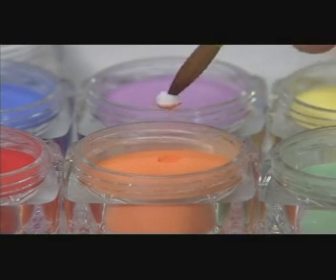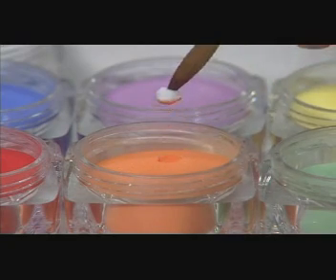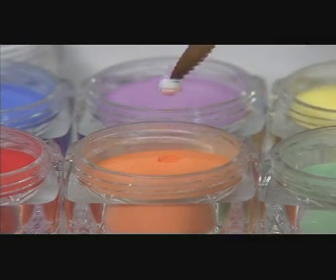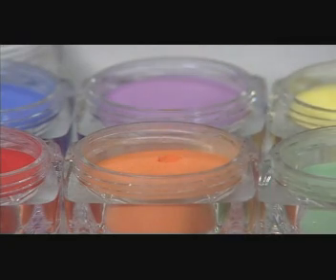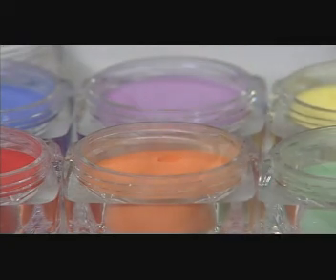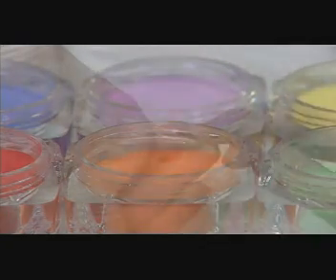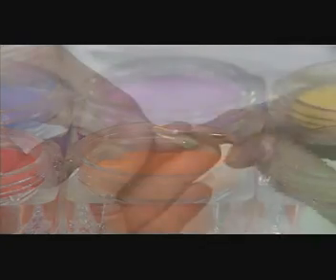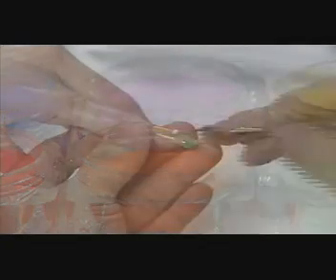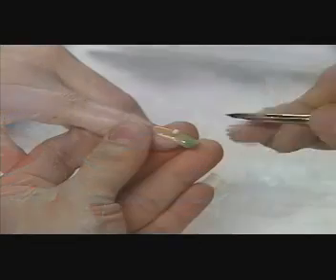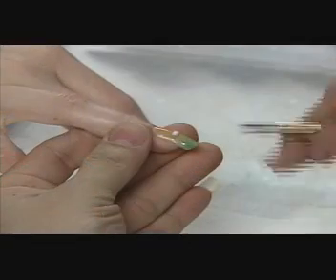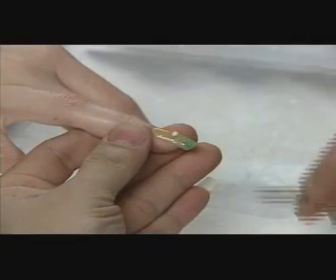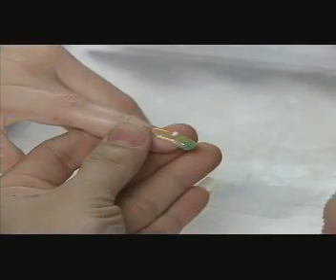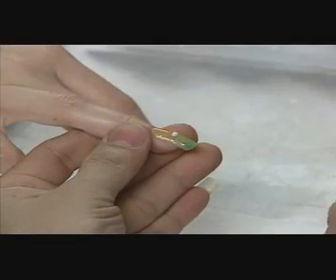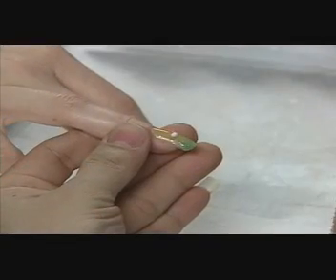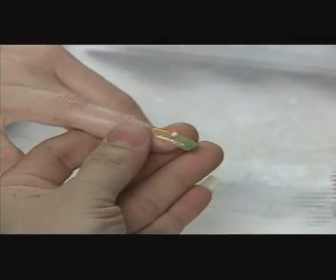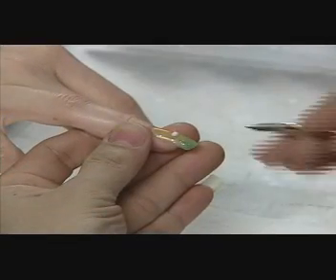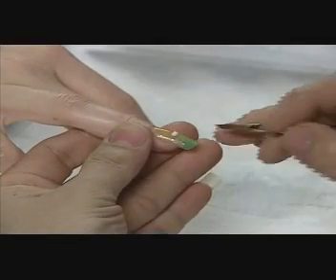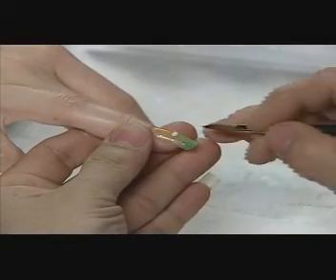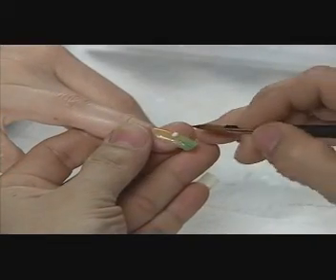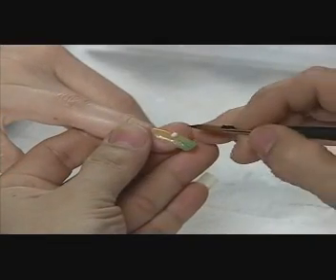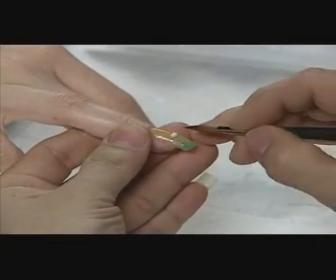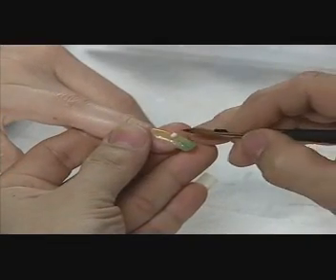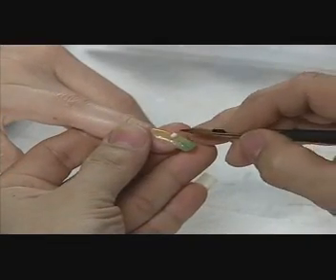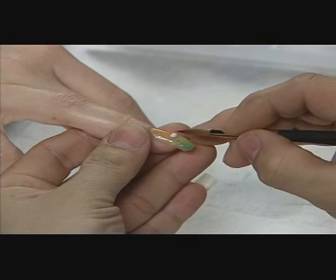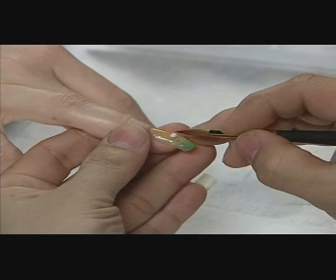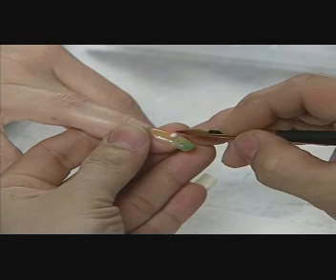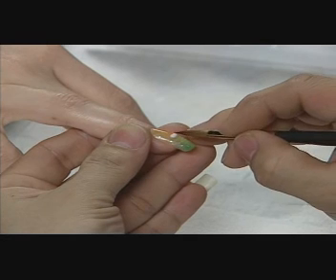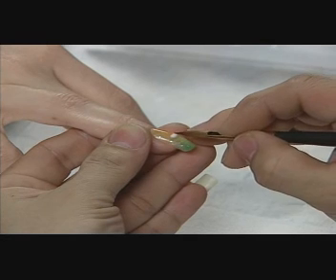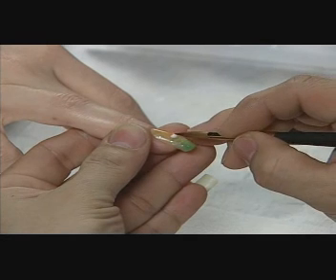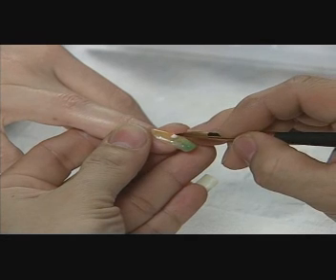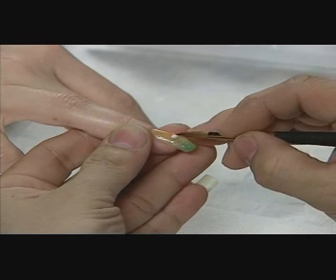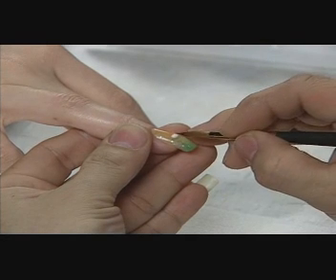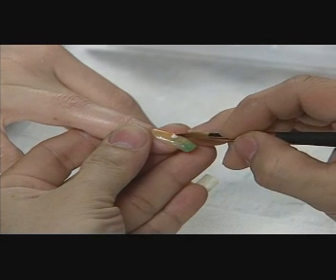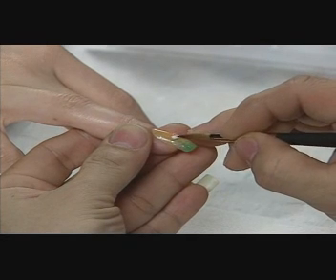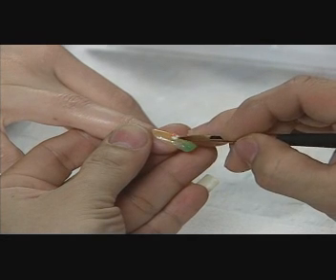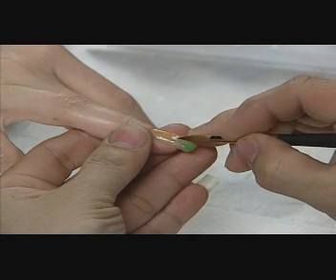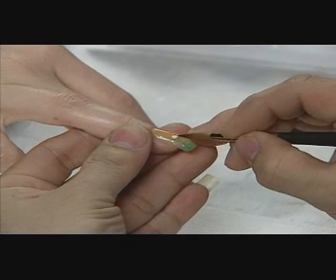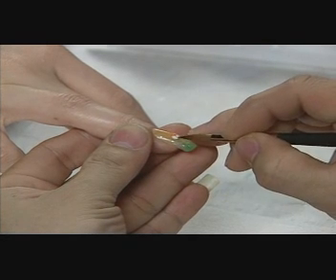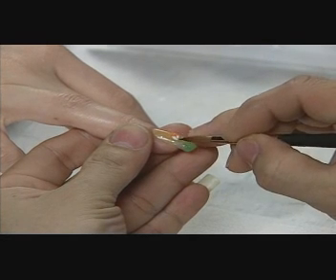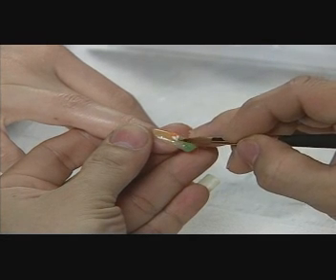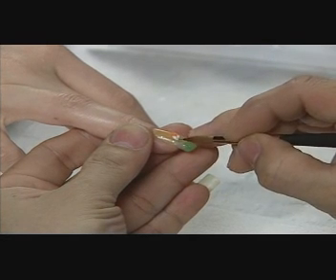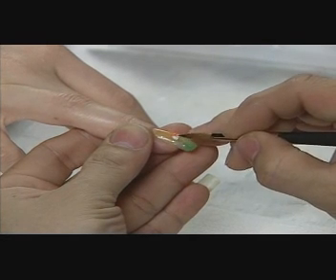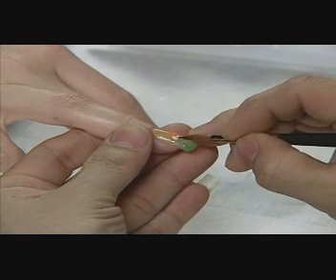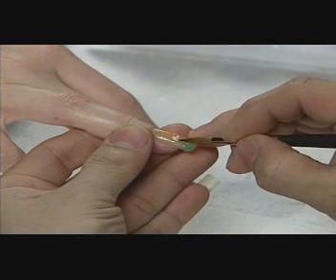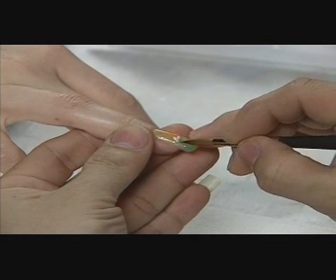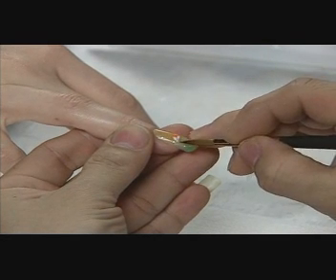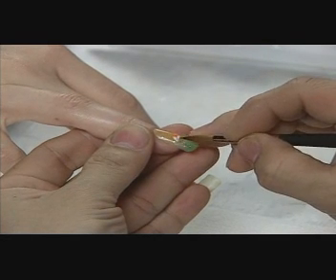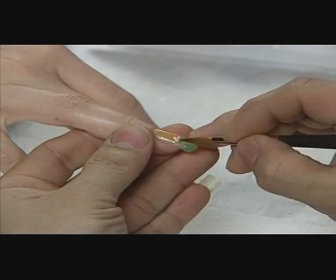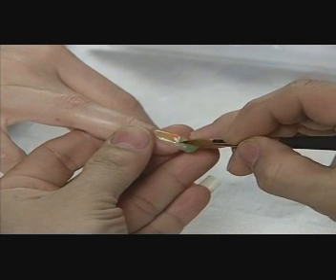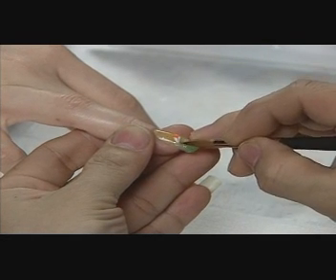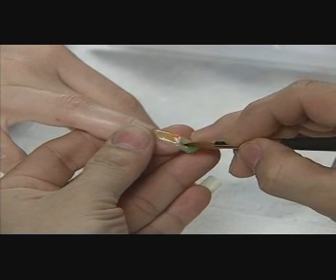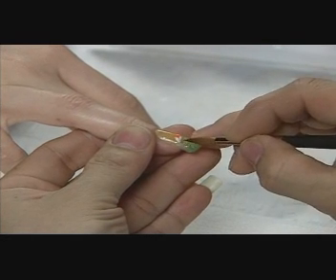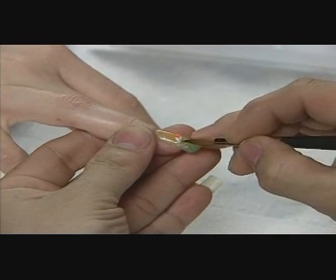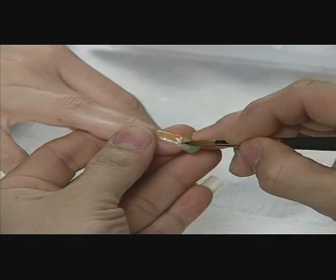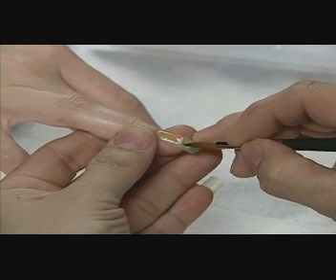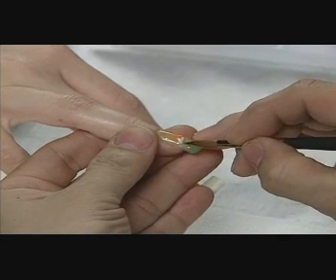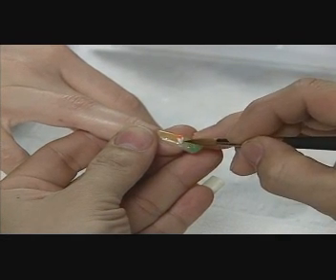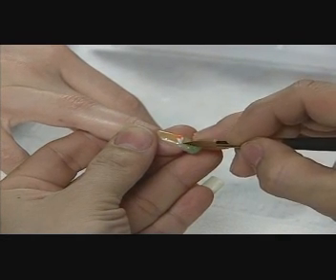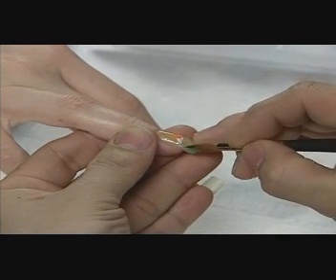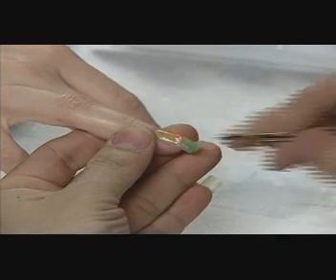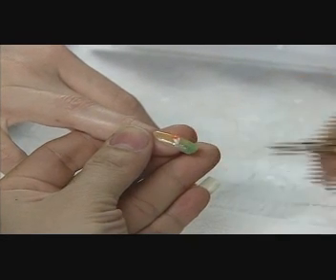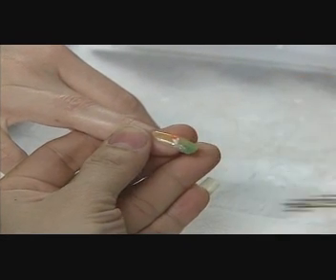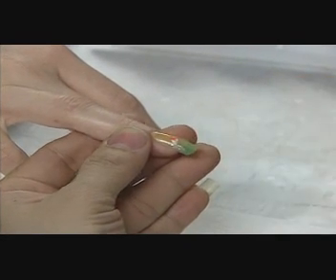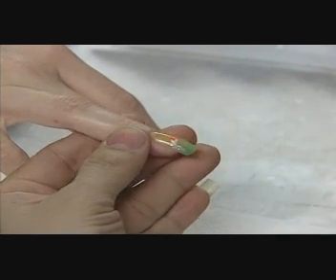To form the flower petals, David applies small two-tone beads and sculpts them into a teardrop shape to form the petal of each flower.